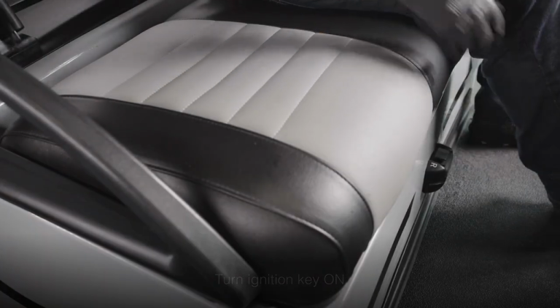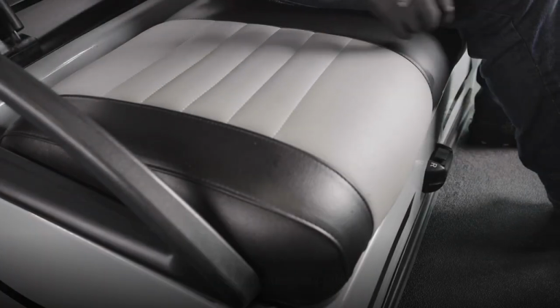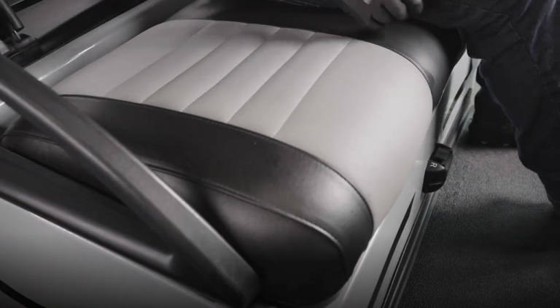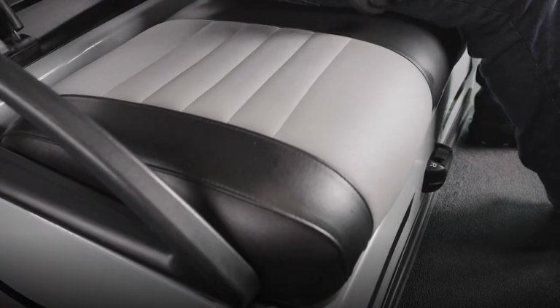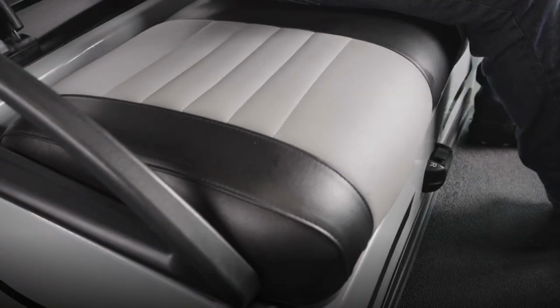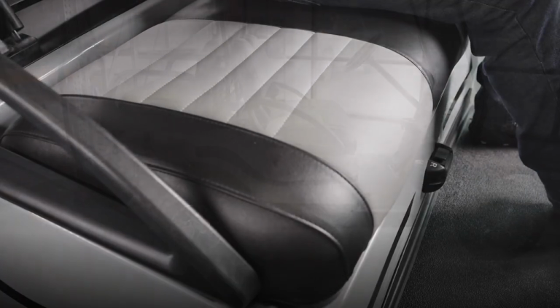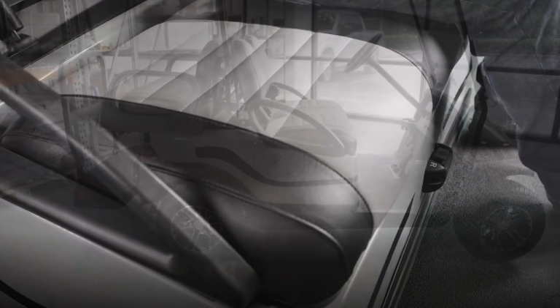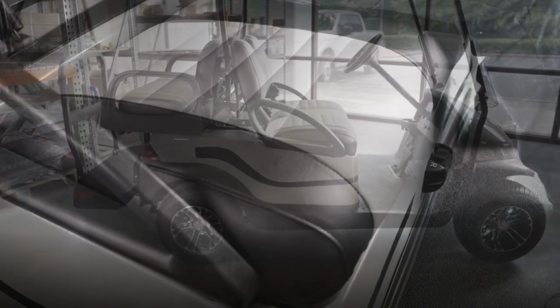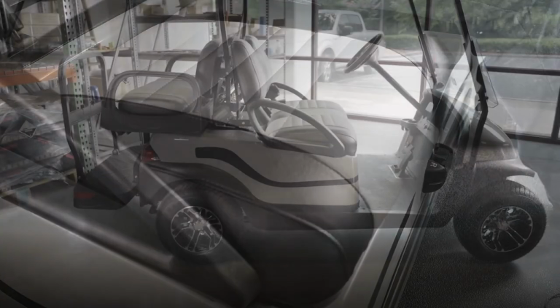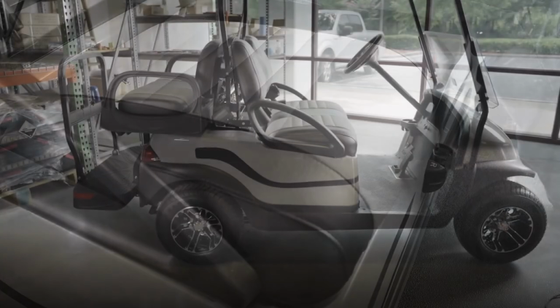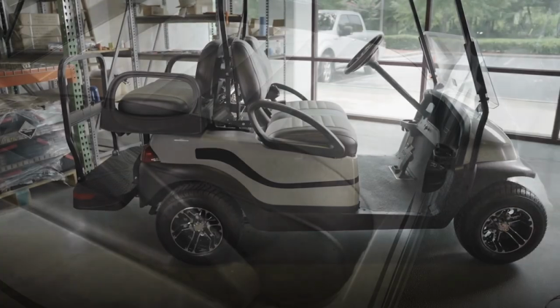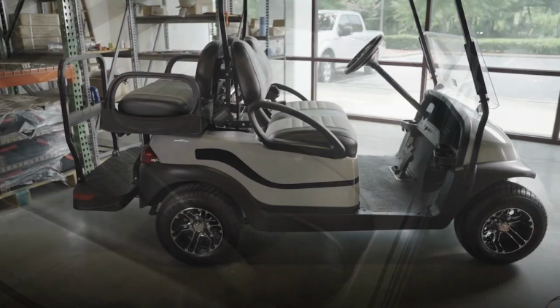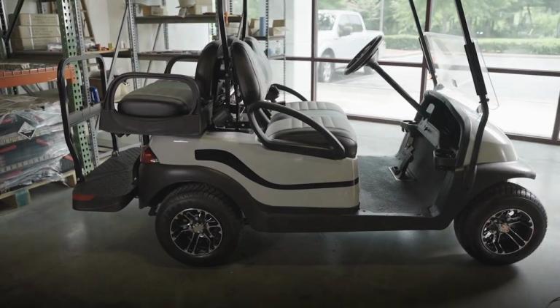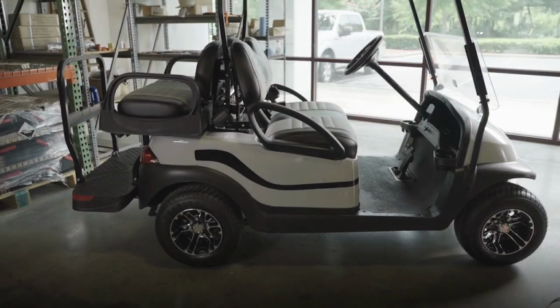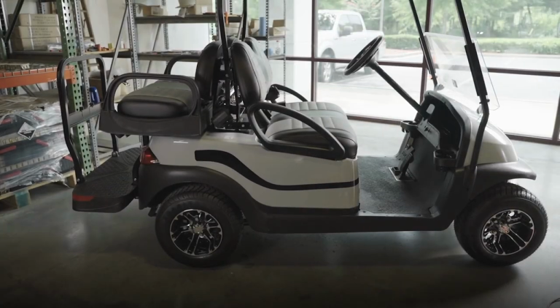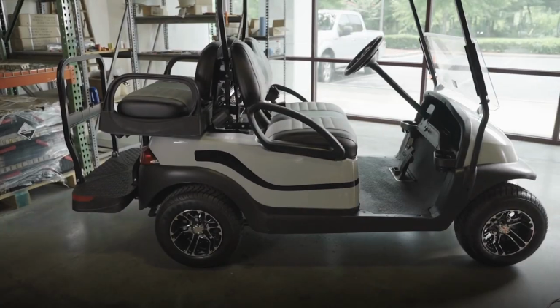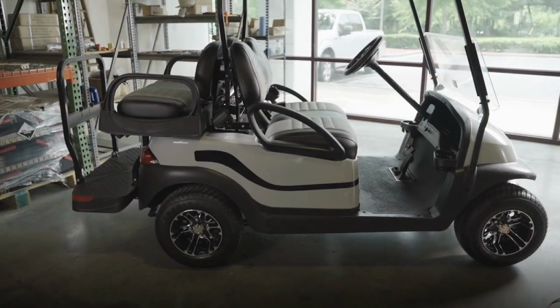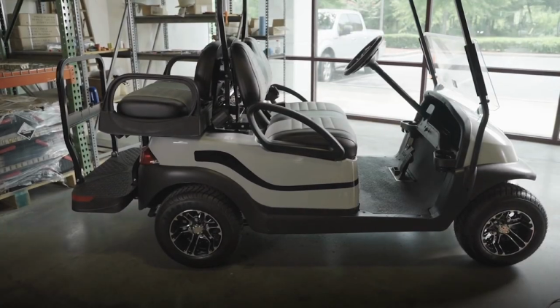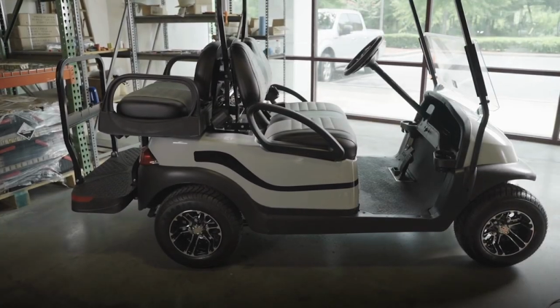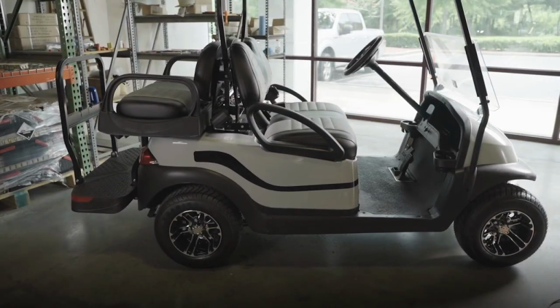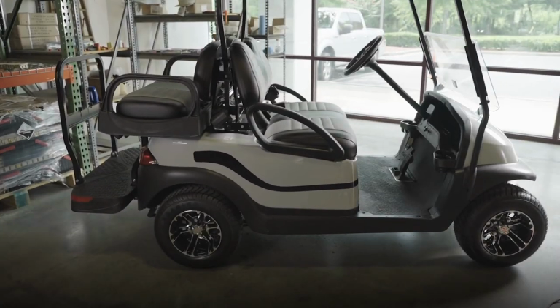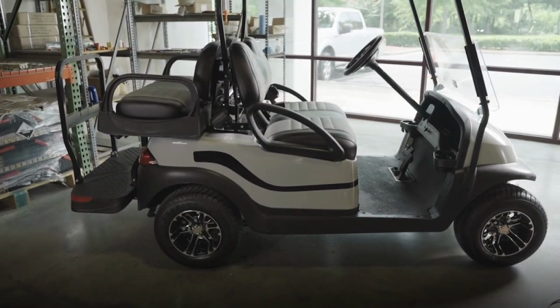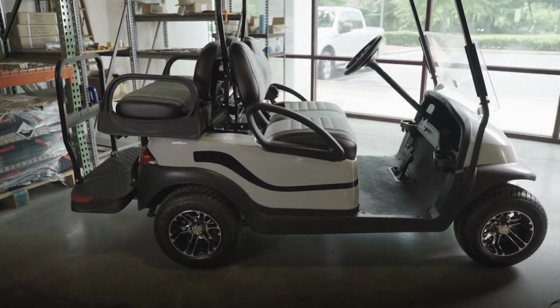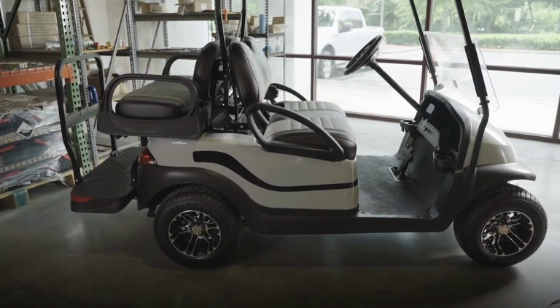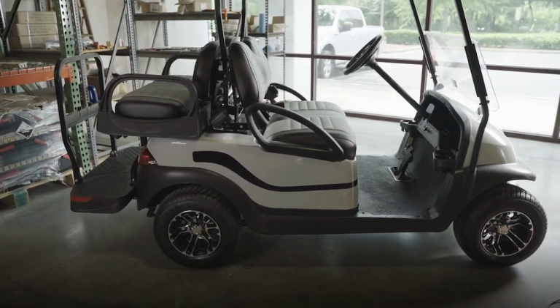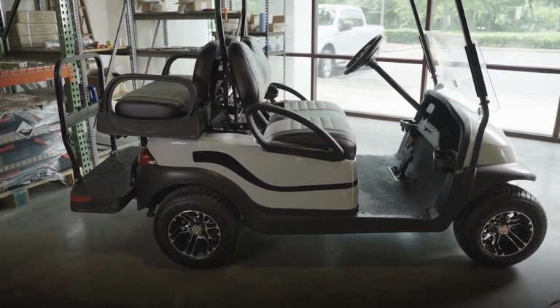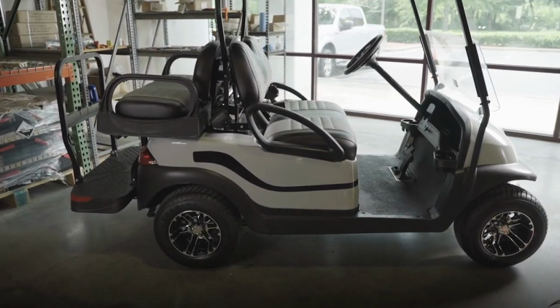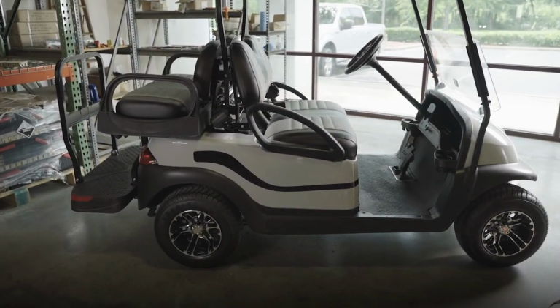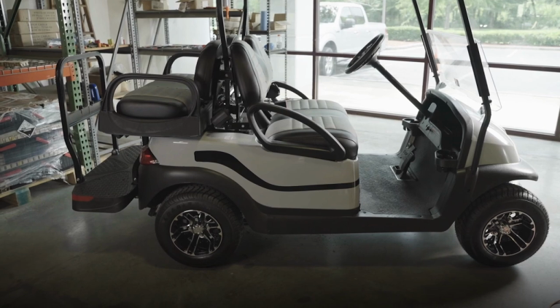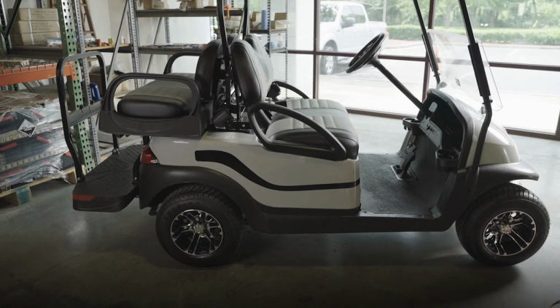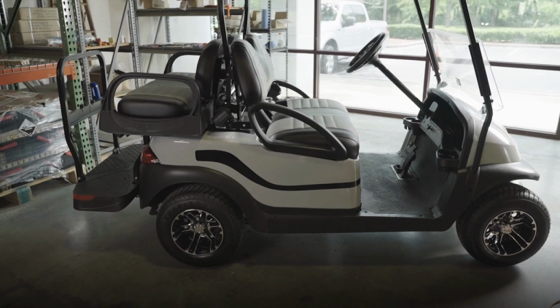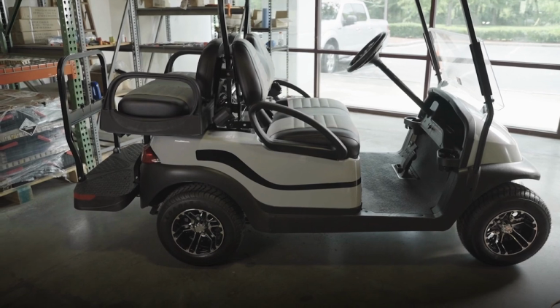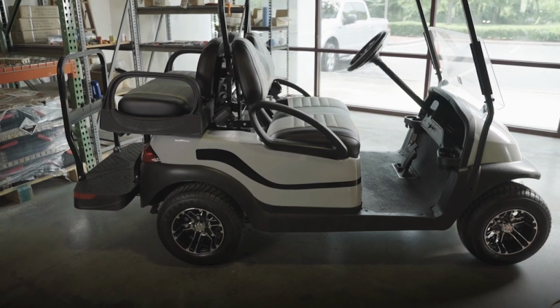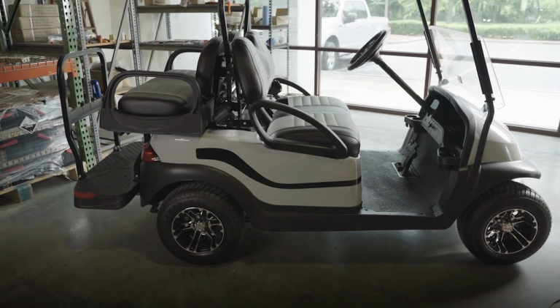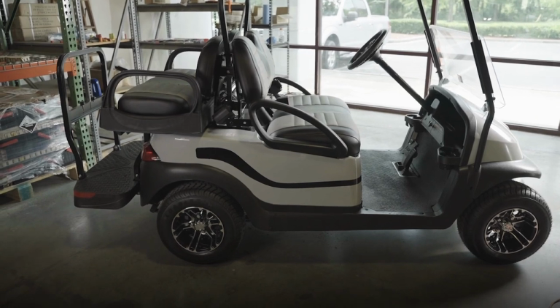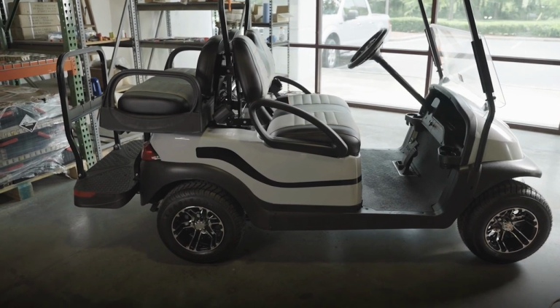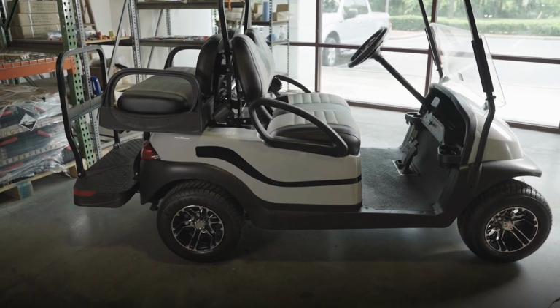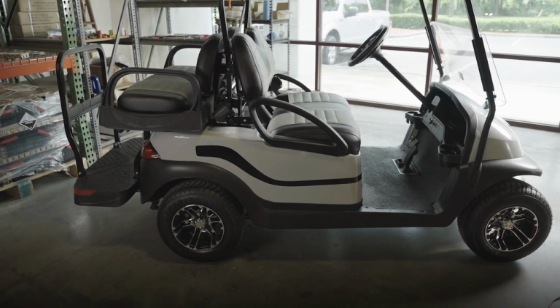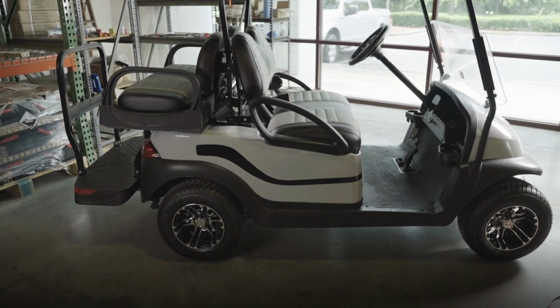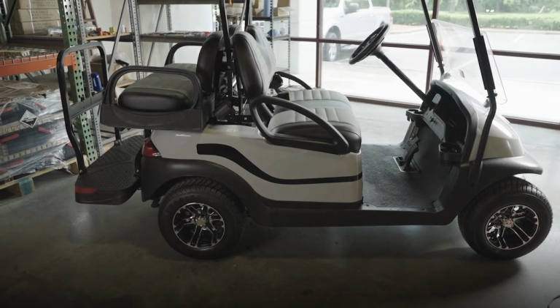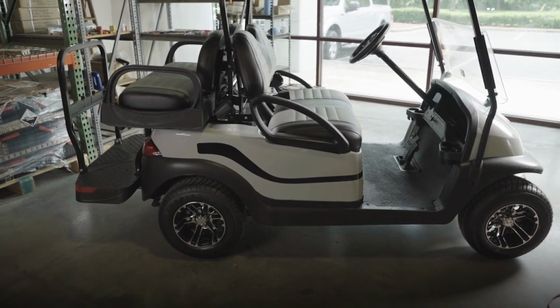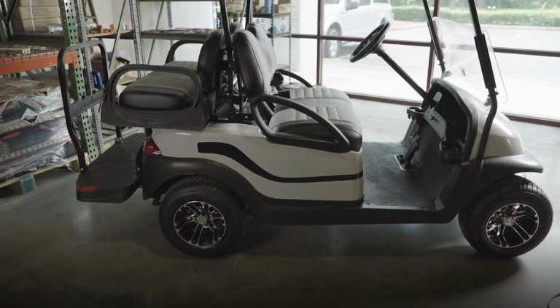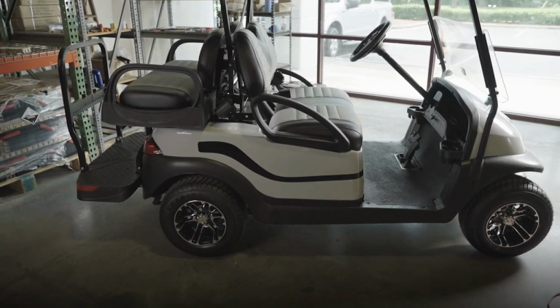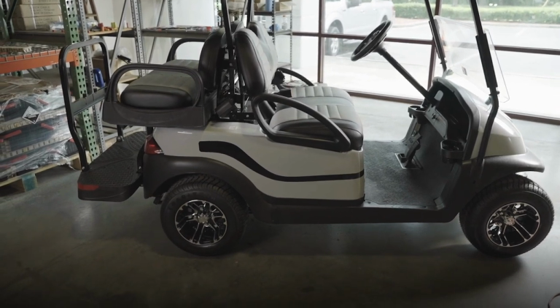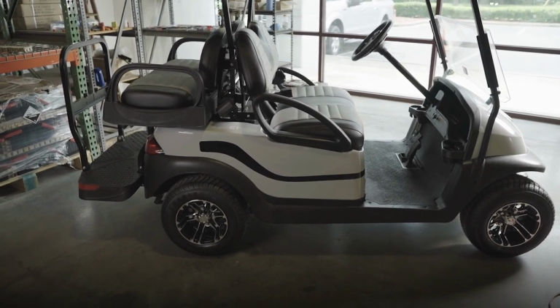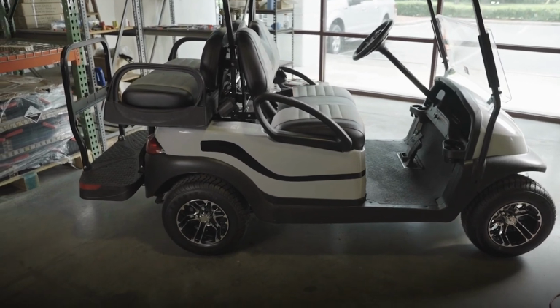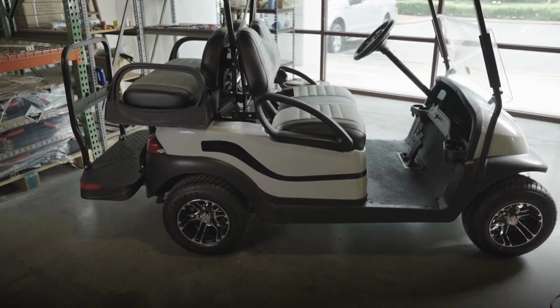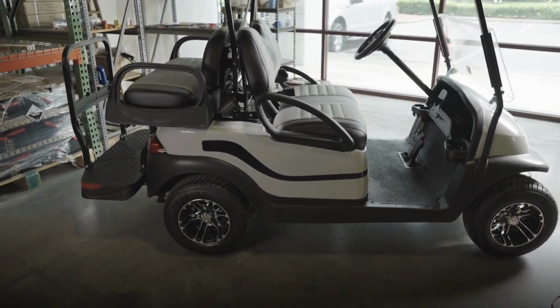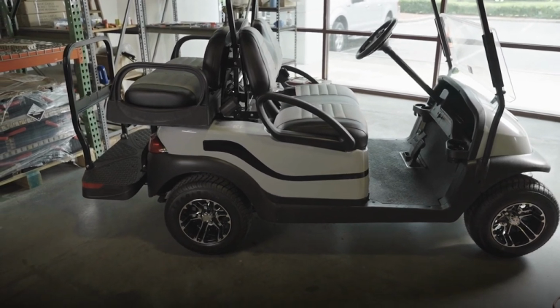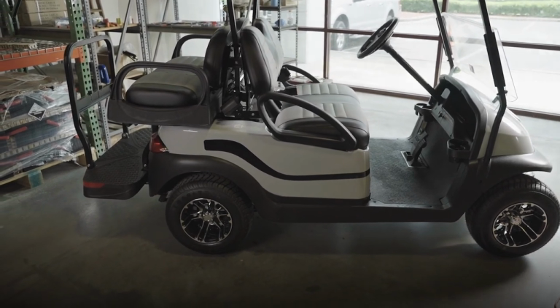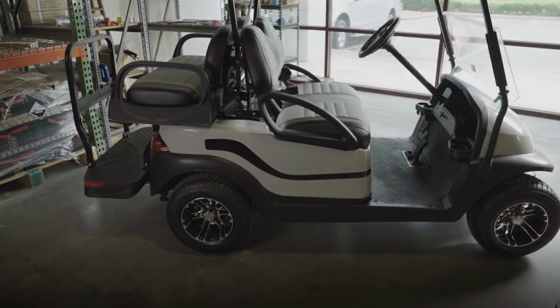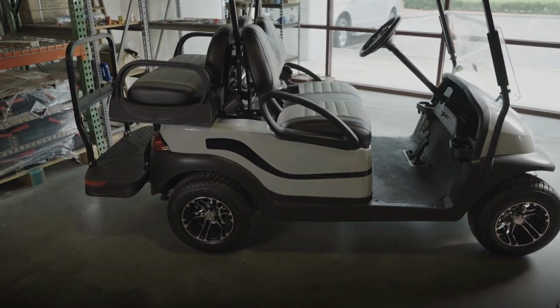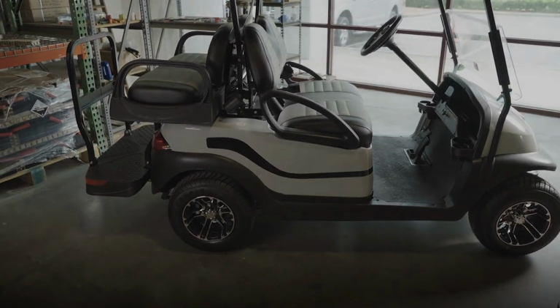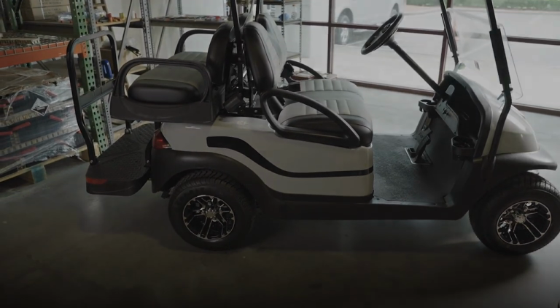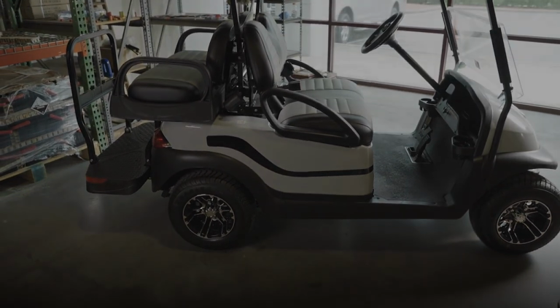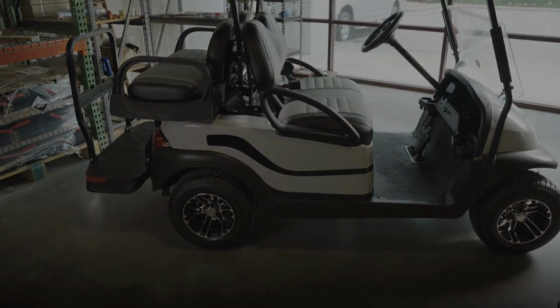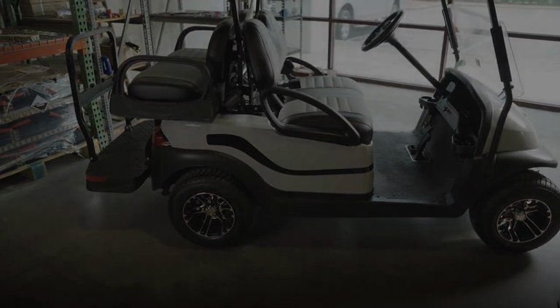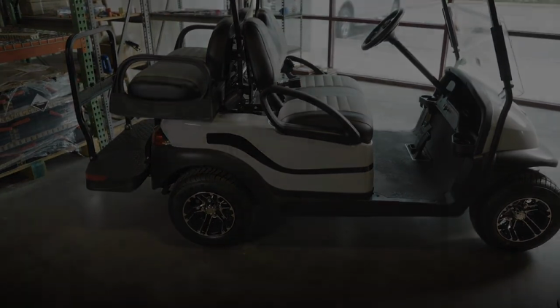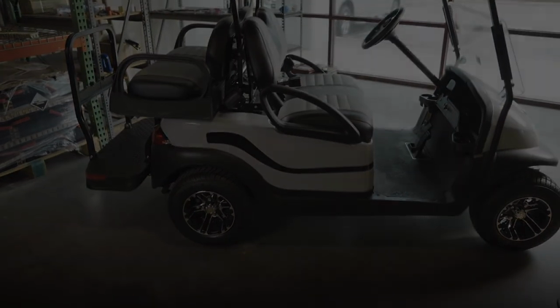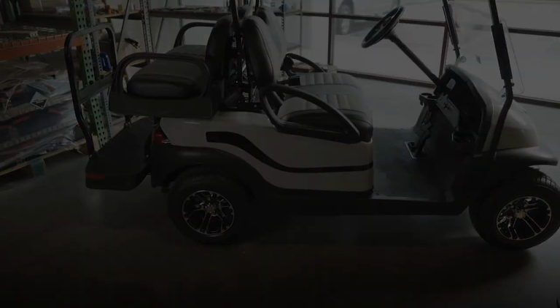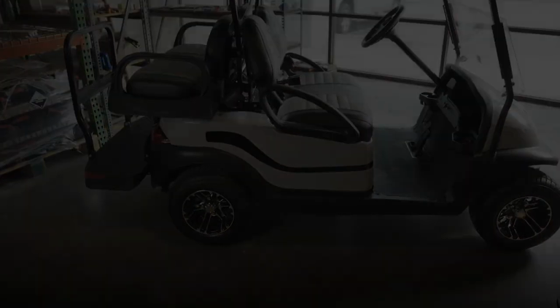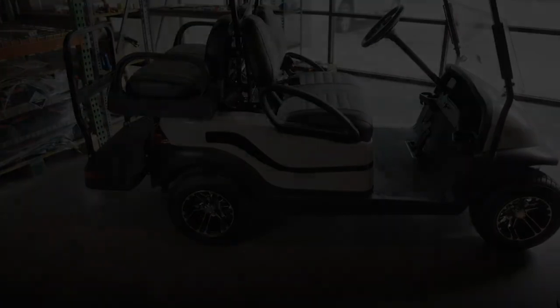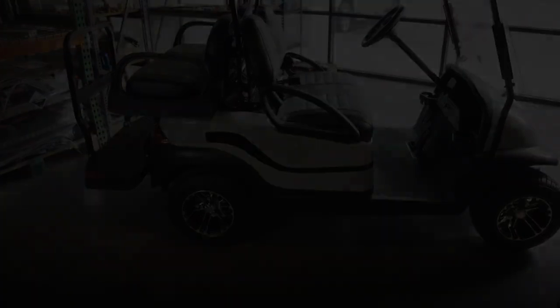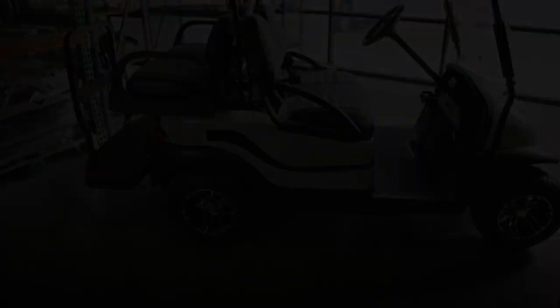That's all there is to it. Your trusted Trojan lithium-ion batteries are ready to give you the ultimate golf car performance you've been waiting for.